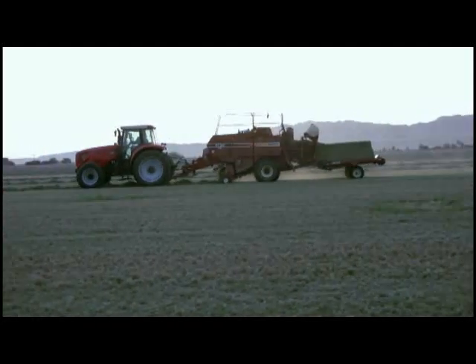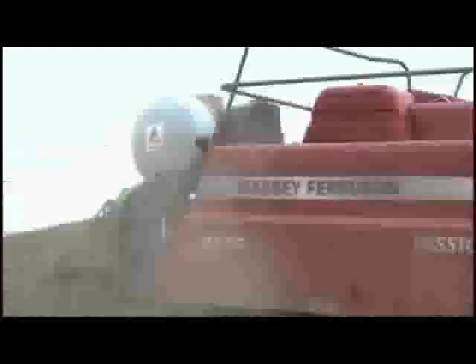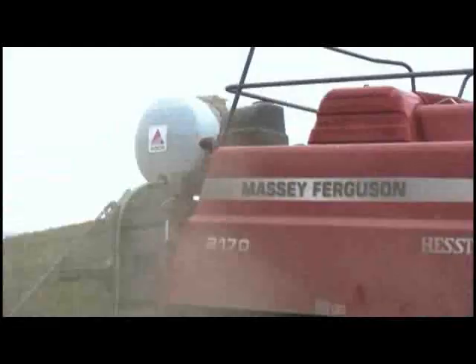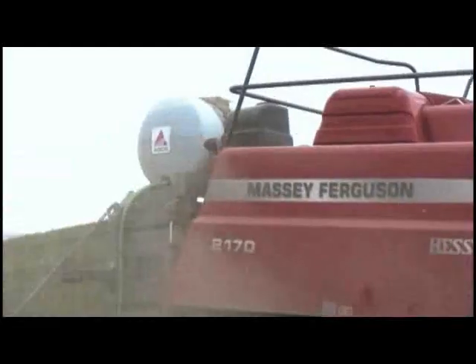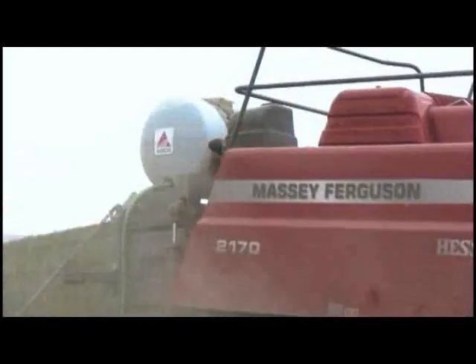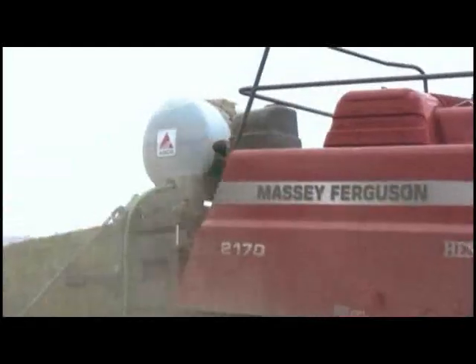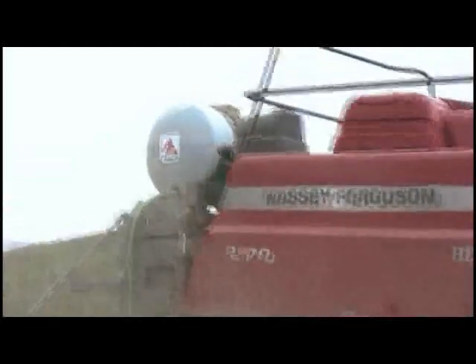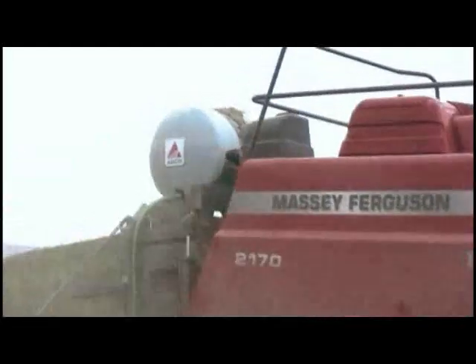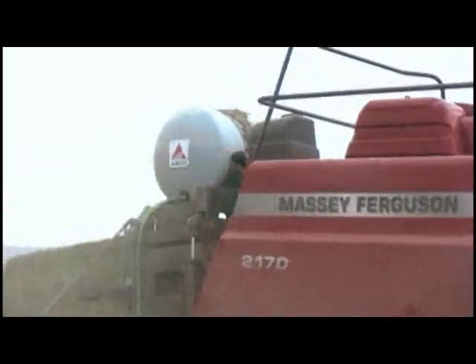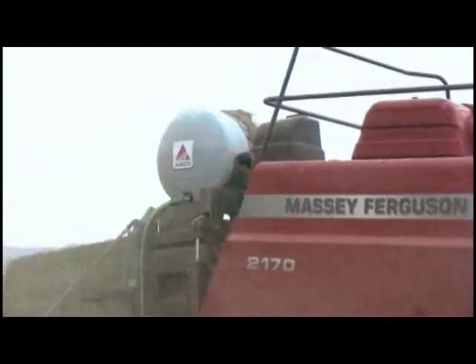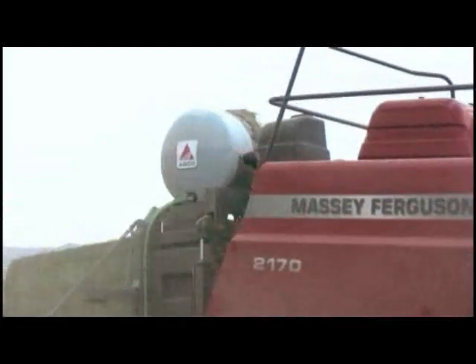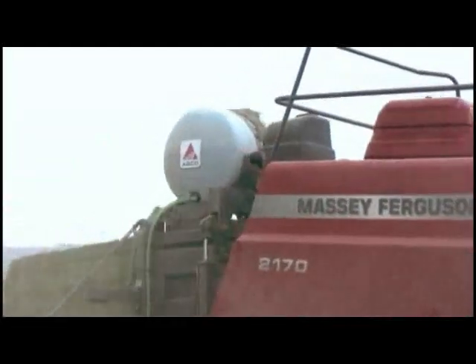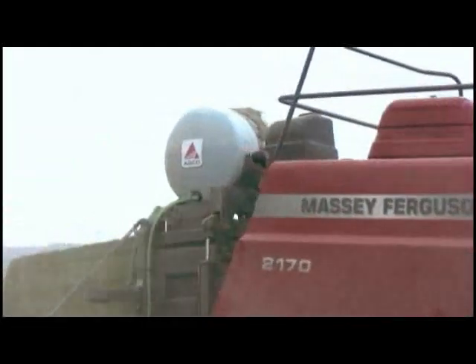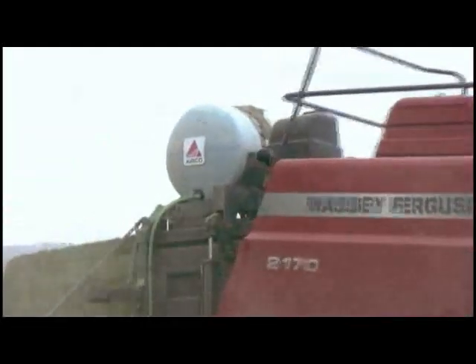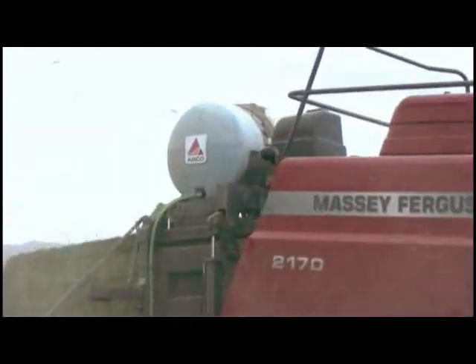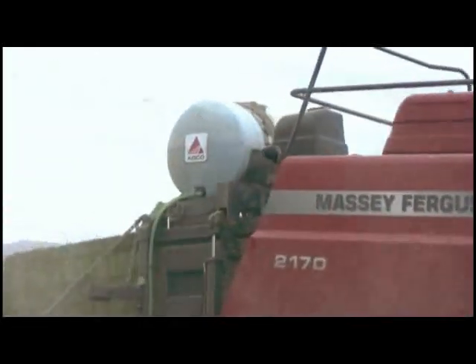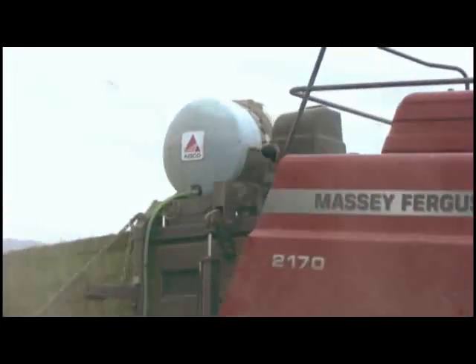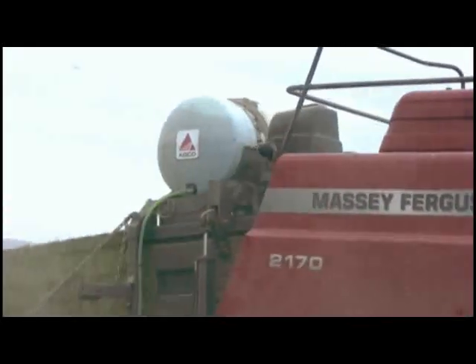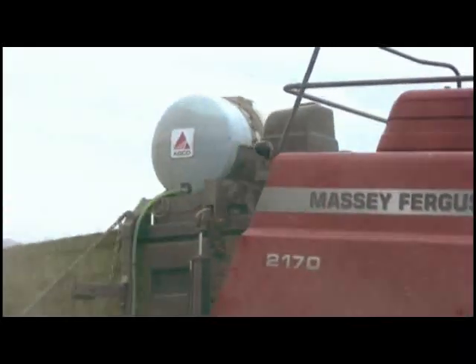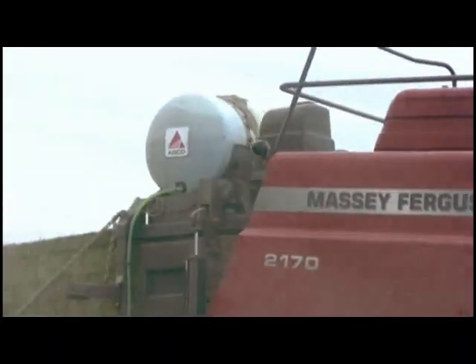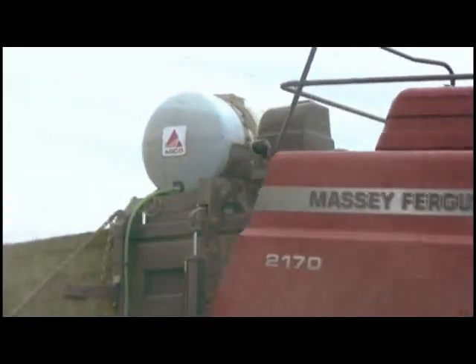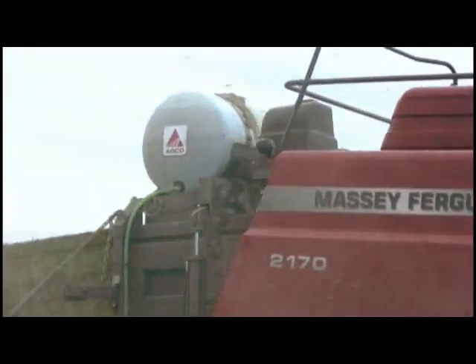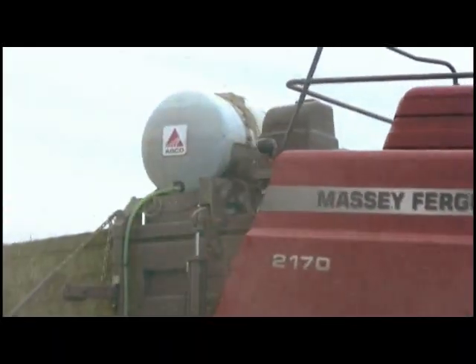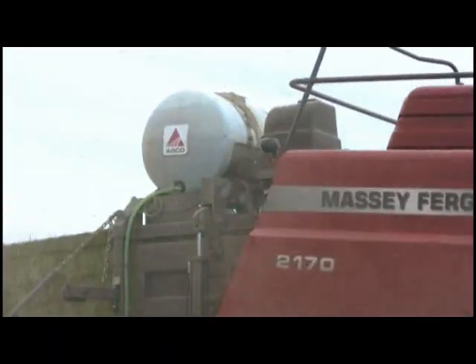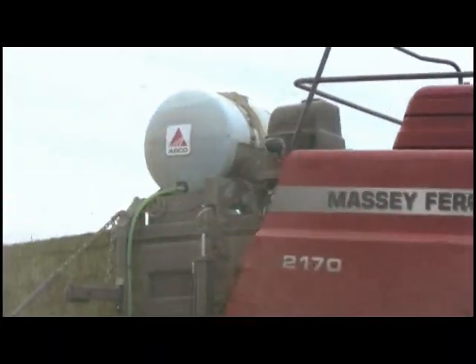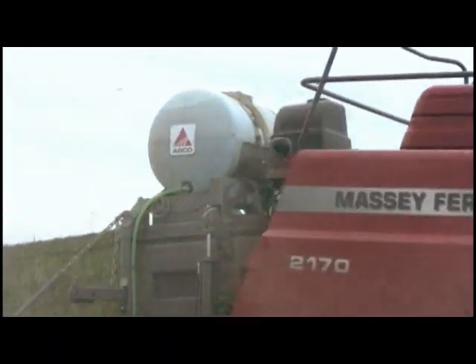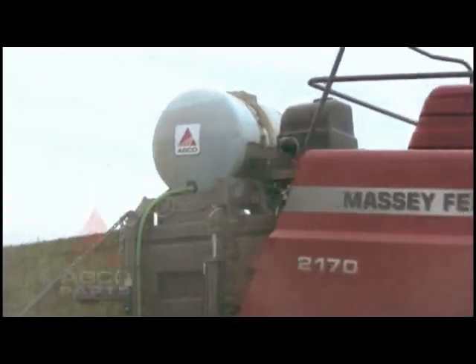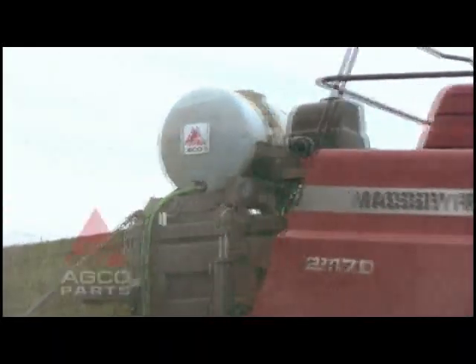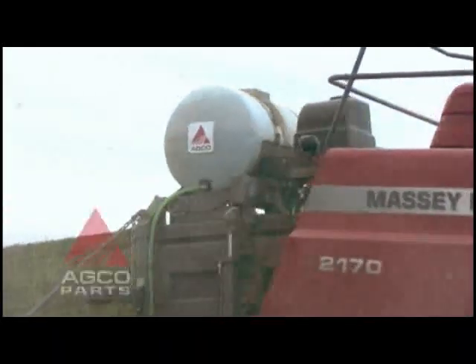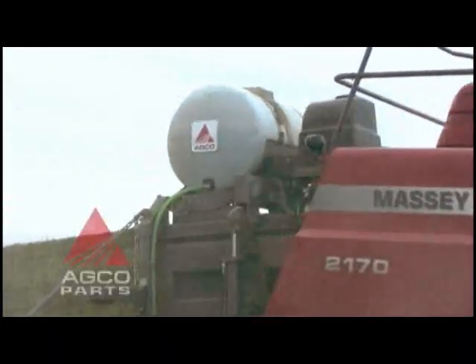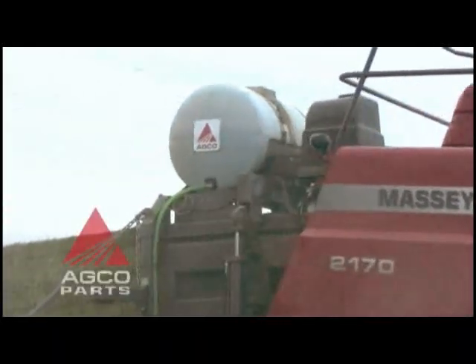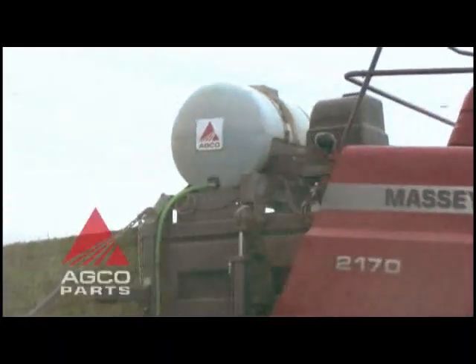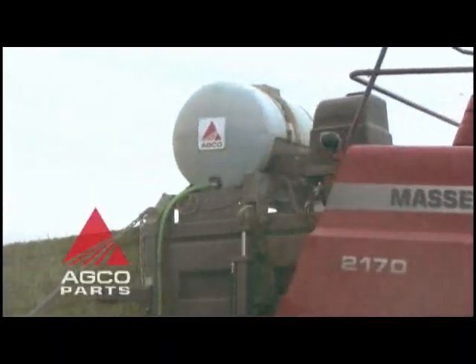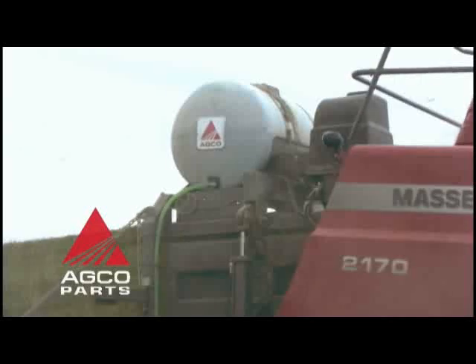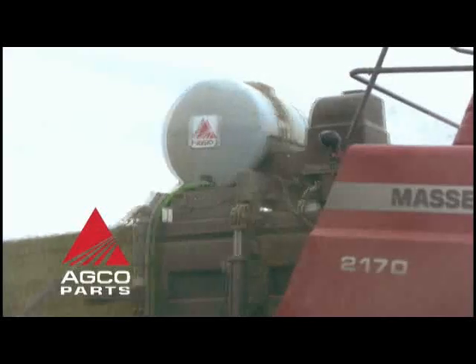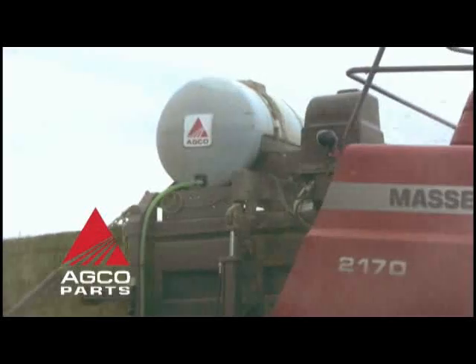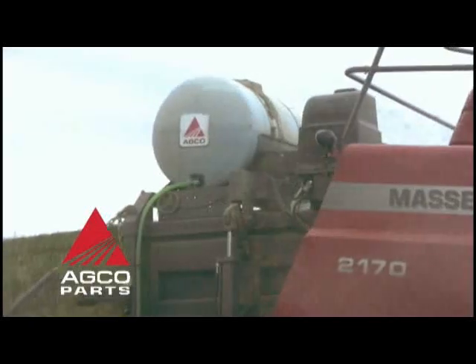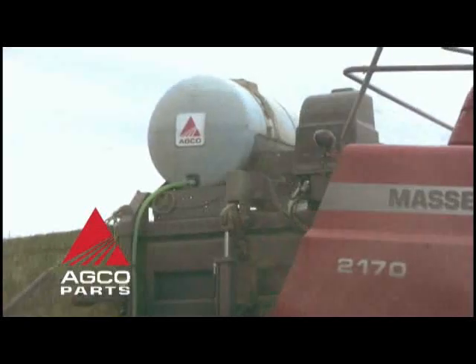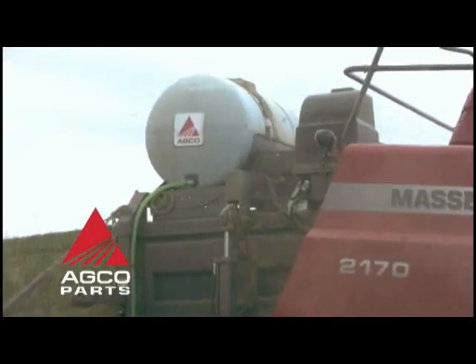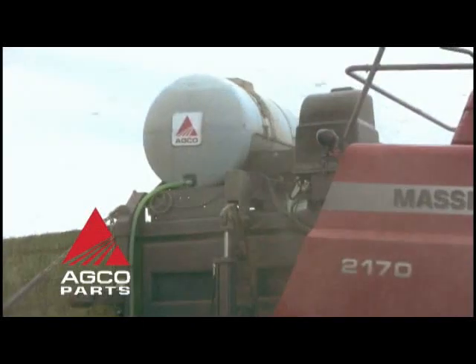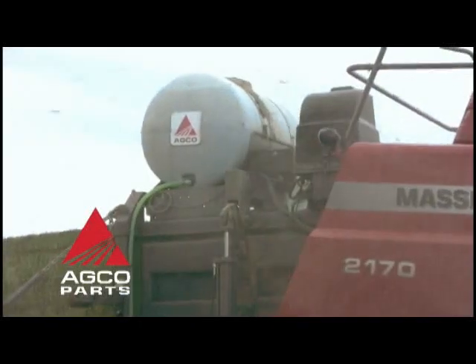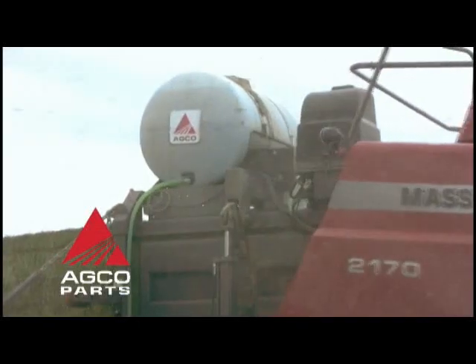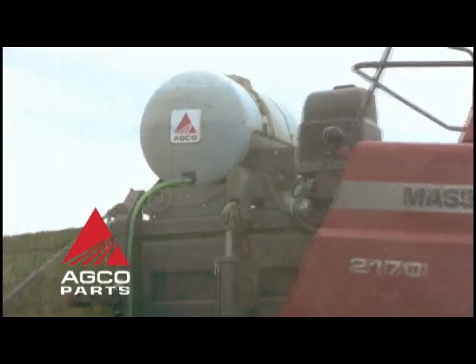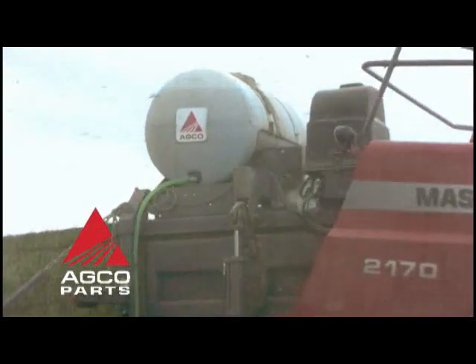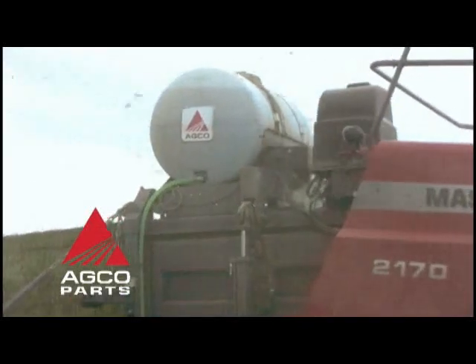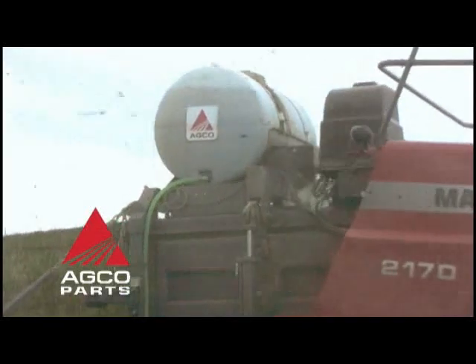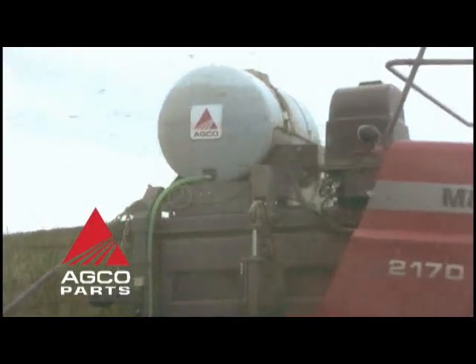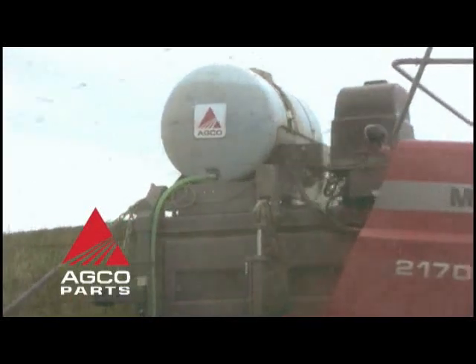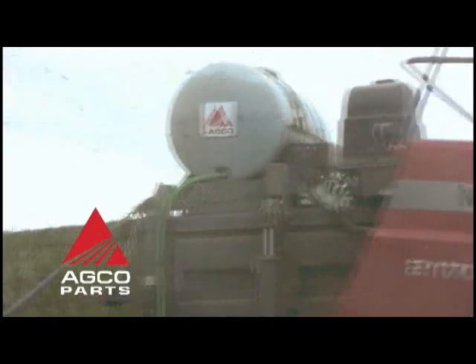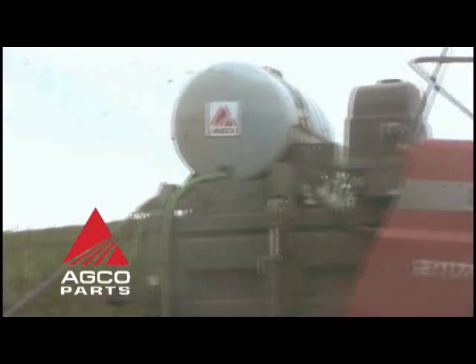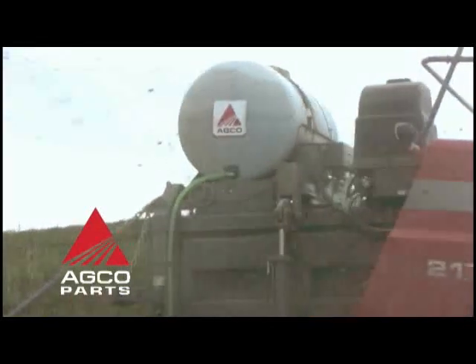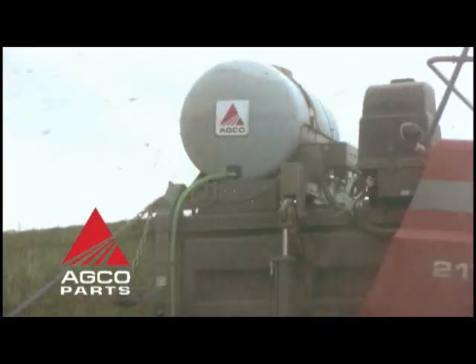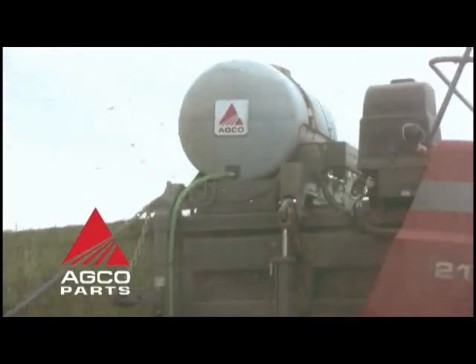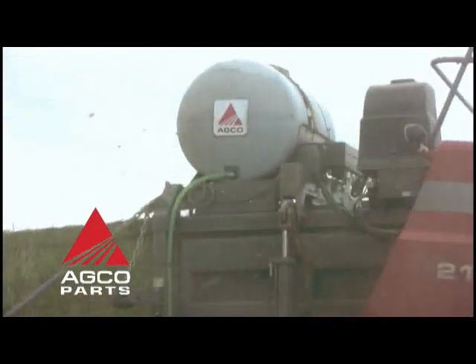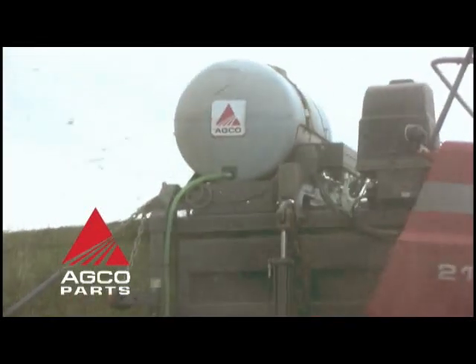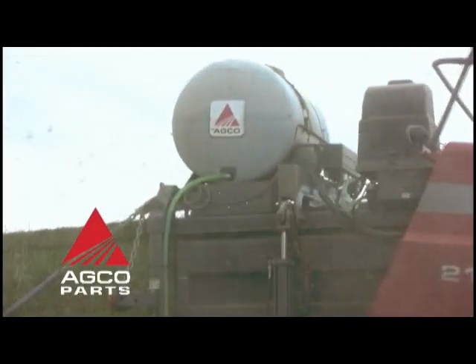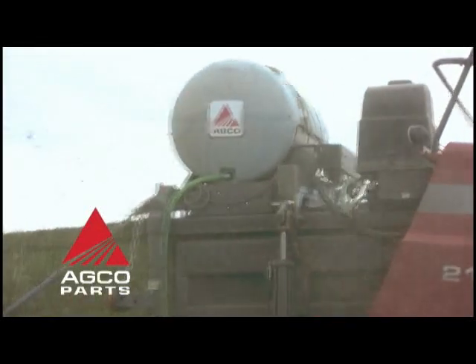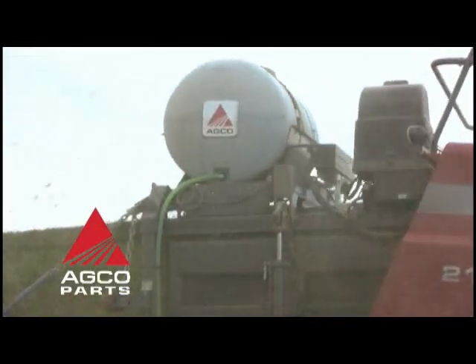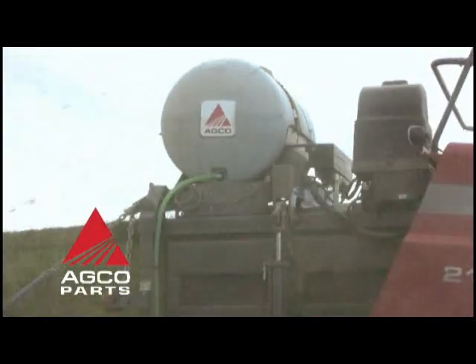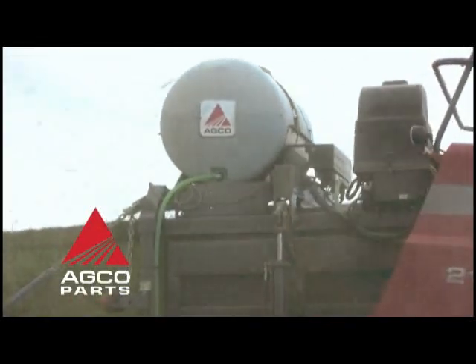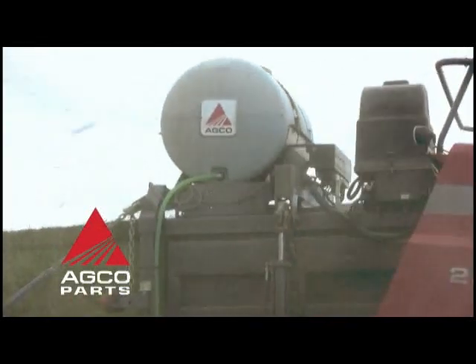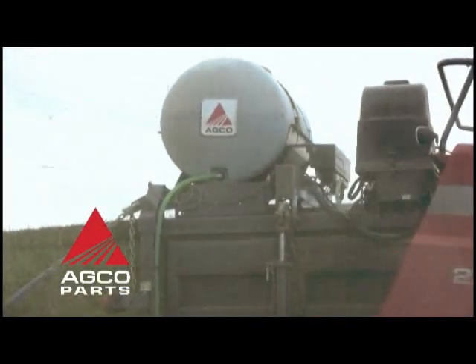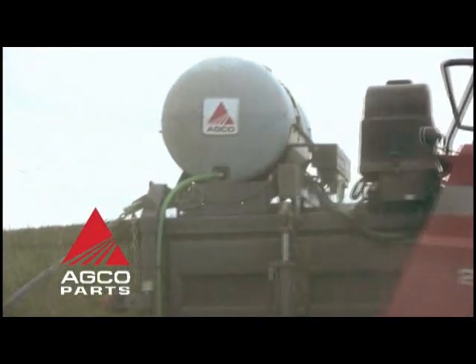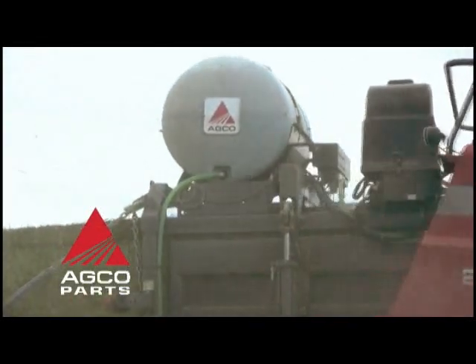Your neighbors in row crop production are answering the call to be more efficient and productive by bringing precision farming into fertility management. Precision fertility is not as important with alfalfa or other forage crops. The opportunity for the producer of hay to become more efficient through precision comes from doing a better job managing the variations from bale to bale. Talk to your AGCO dealer today on how to set up your large square baler to meet the challenges of doing the best you can.